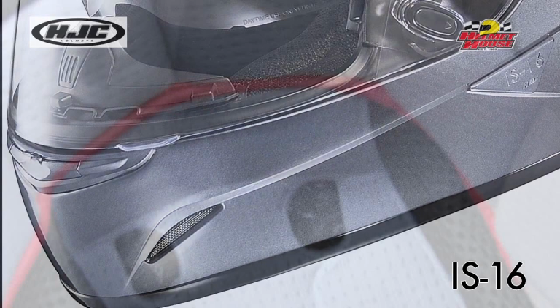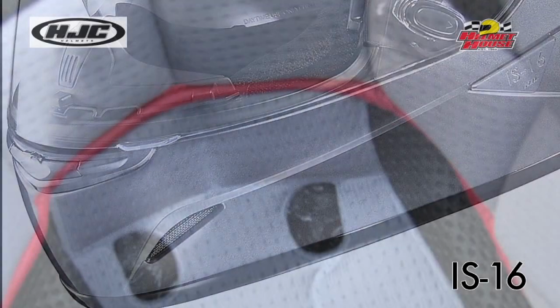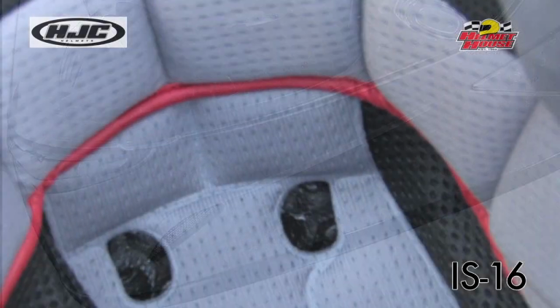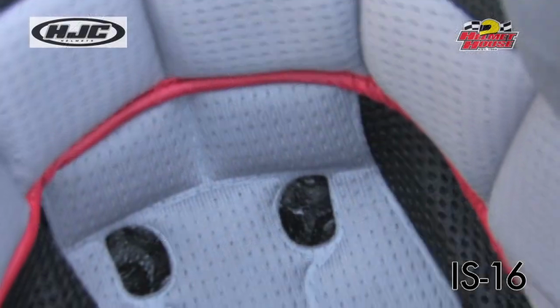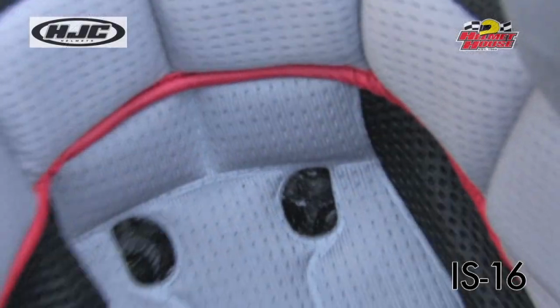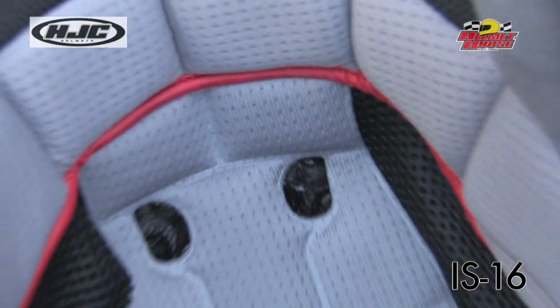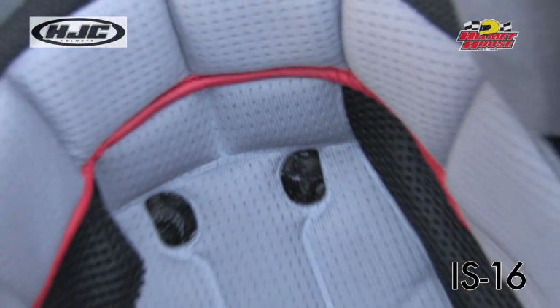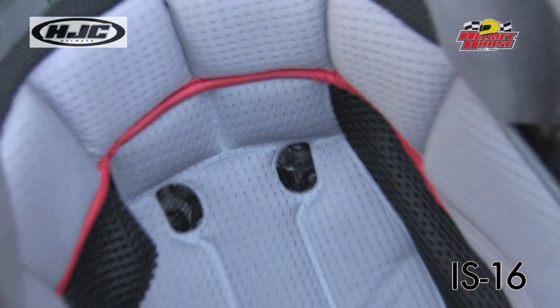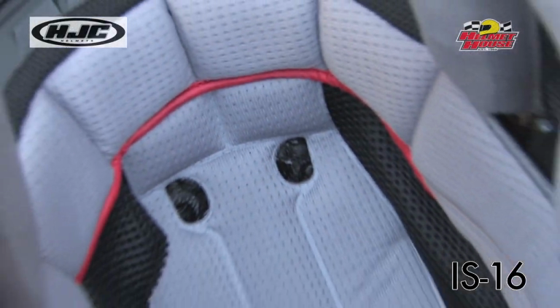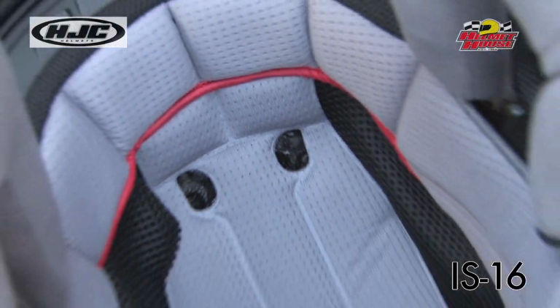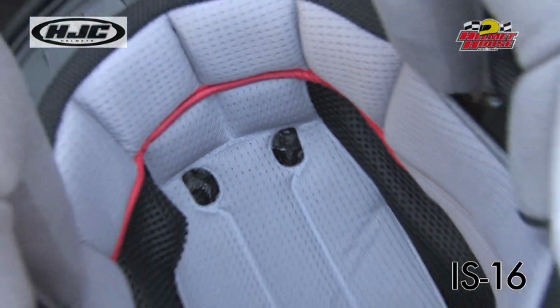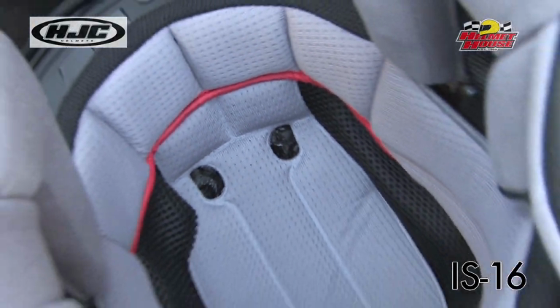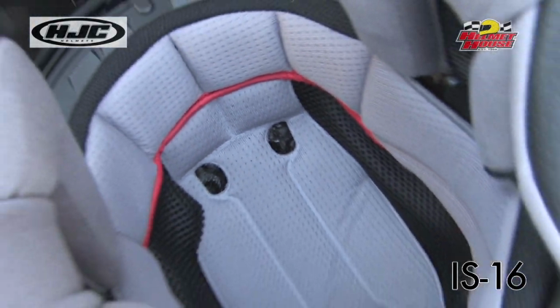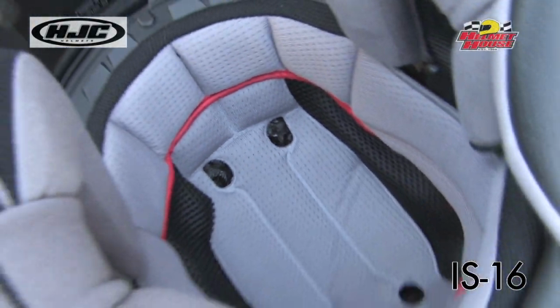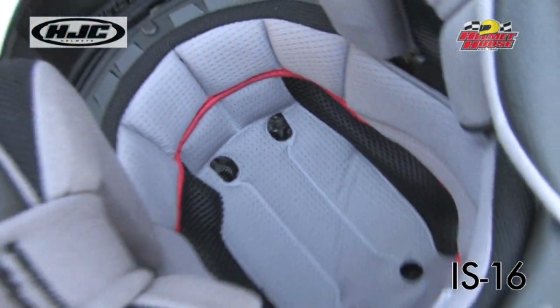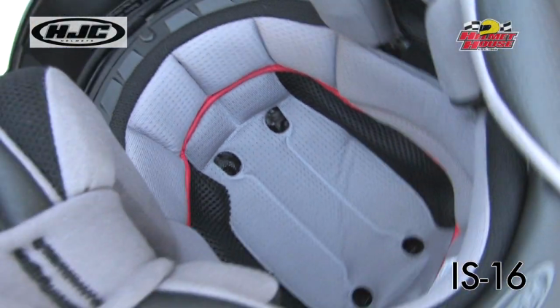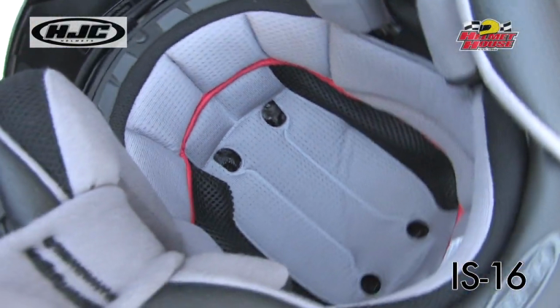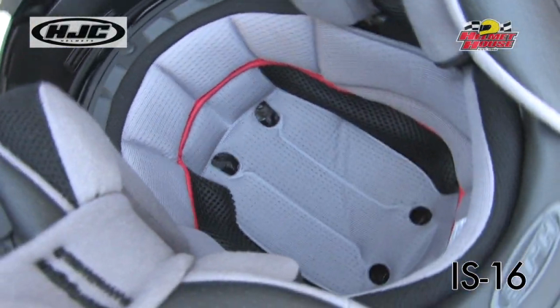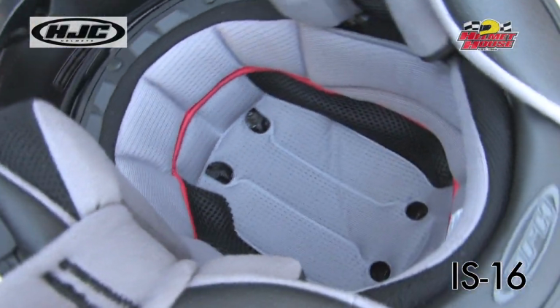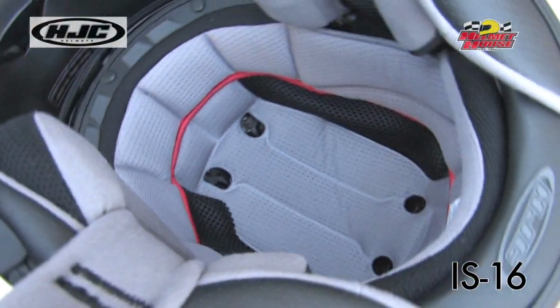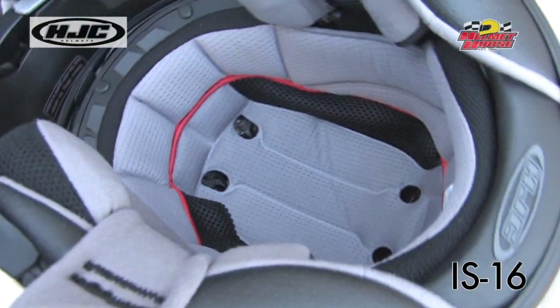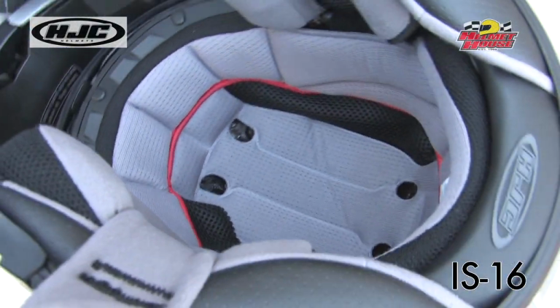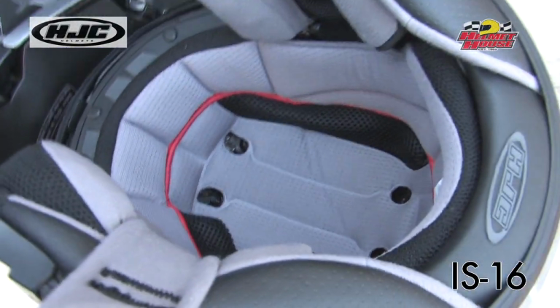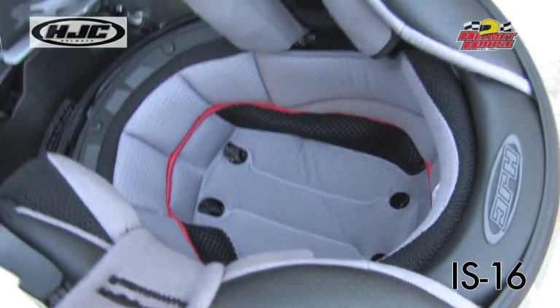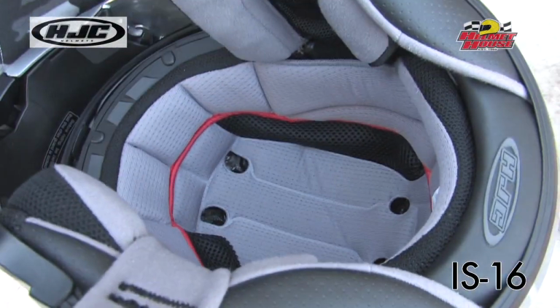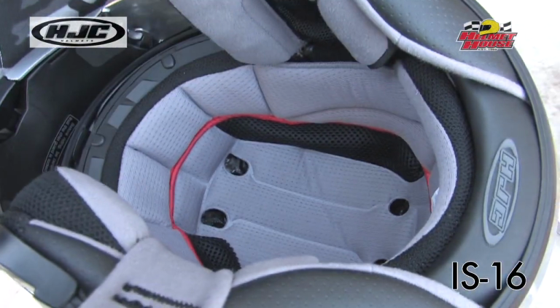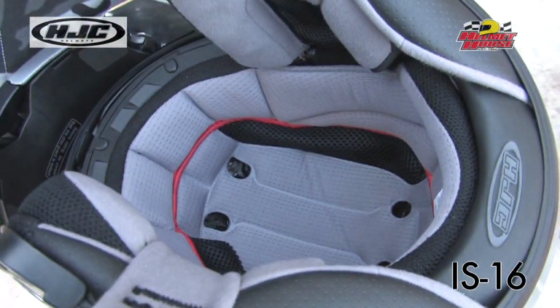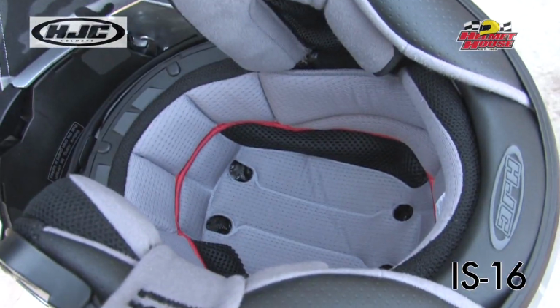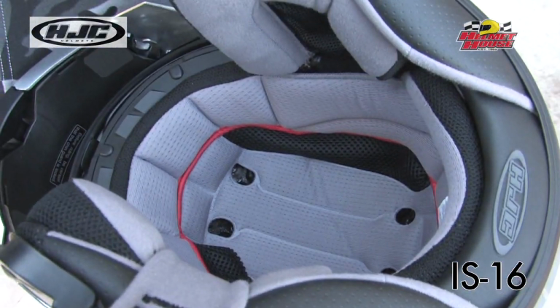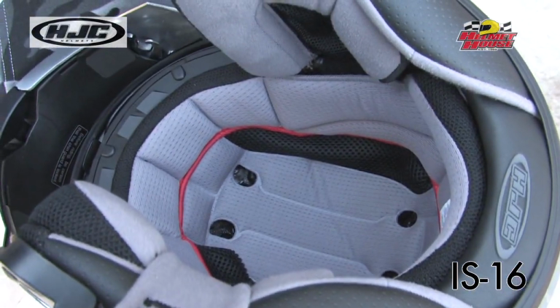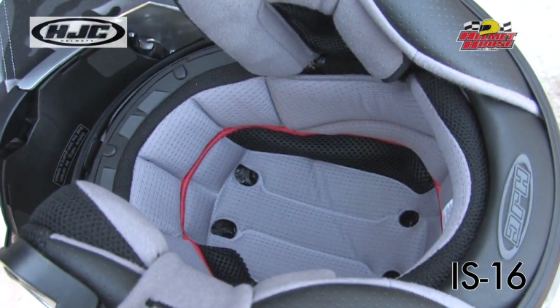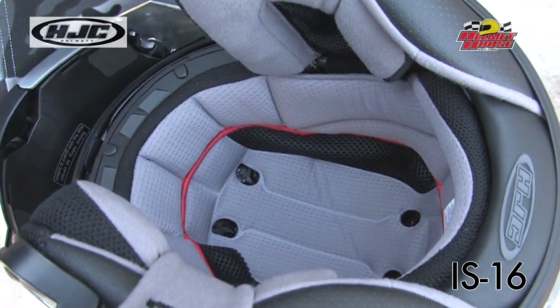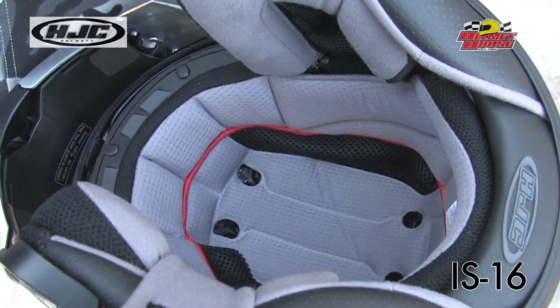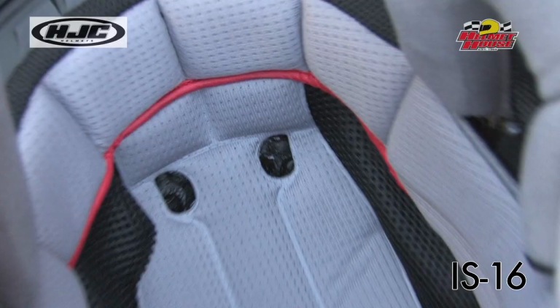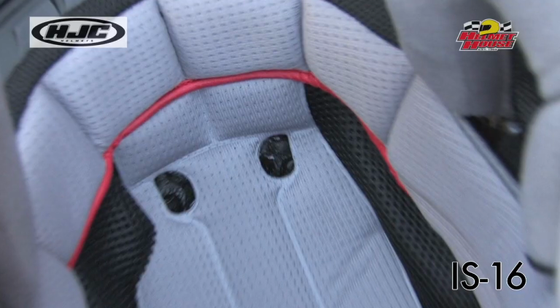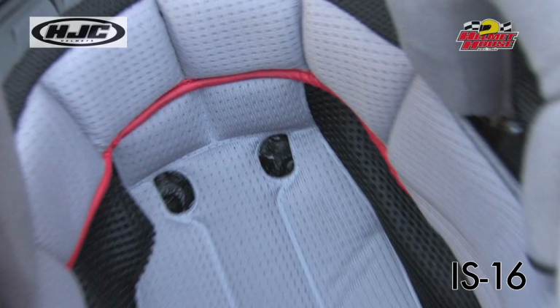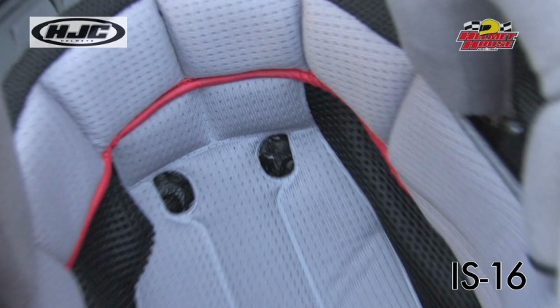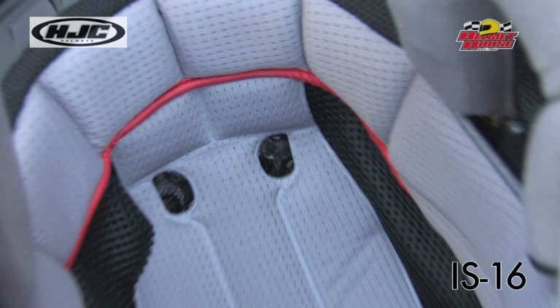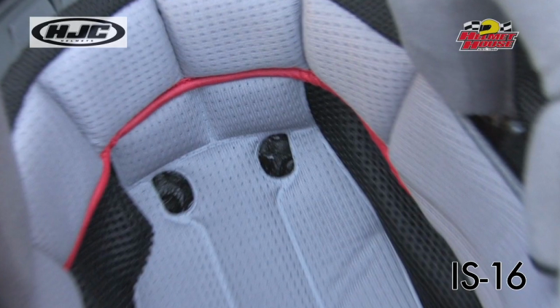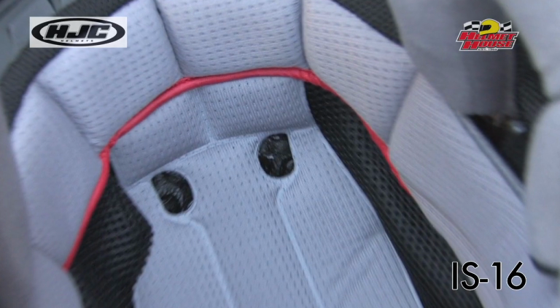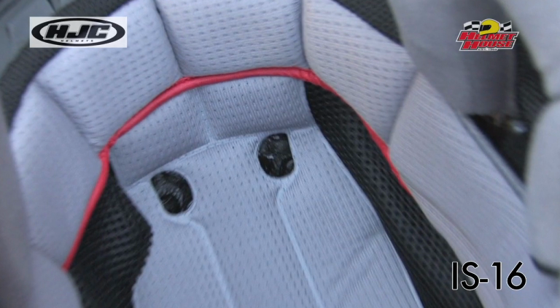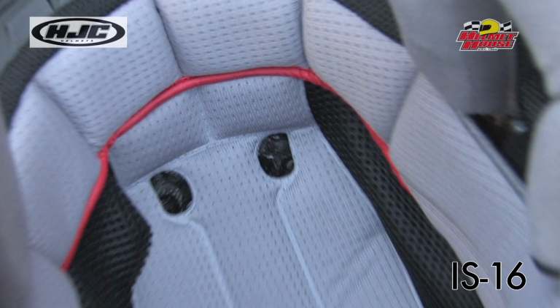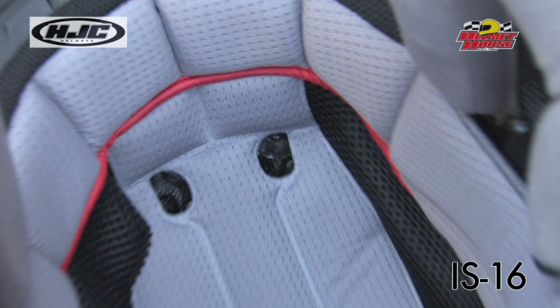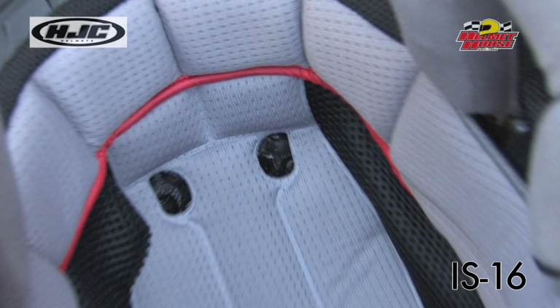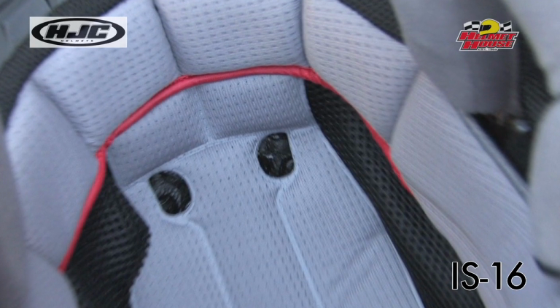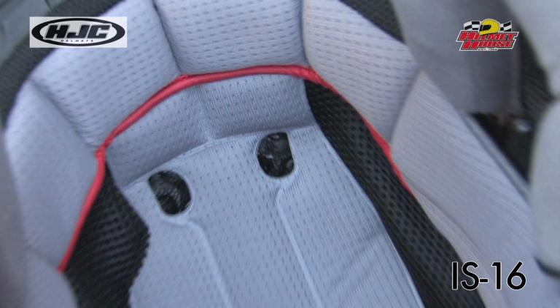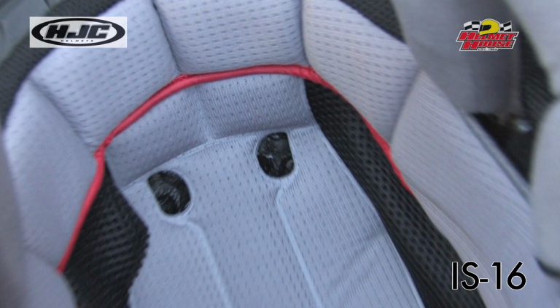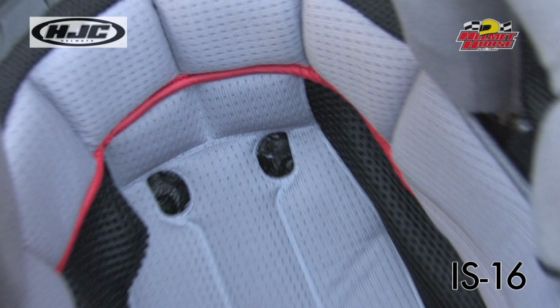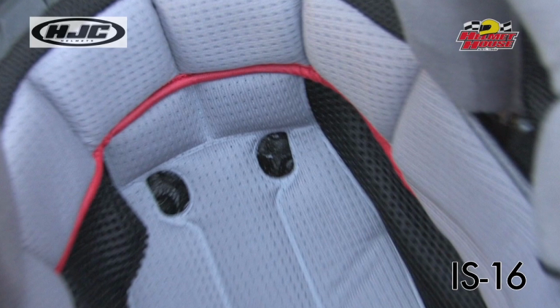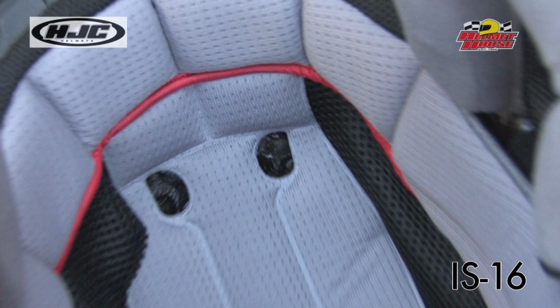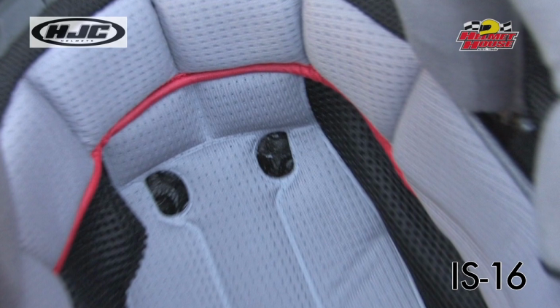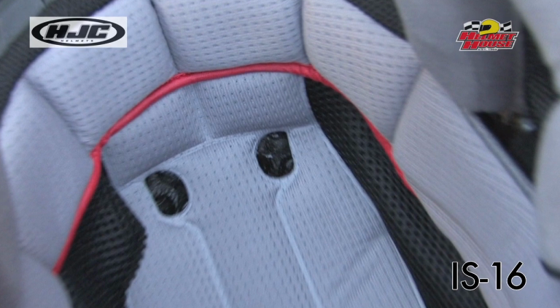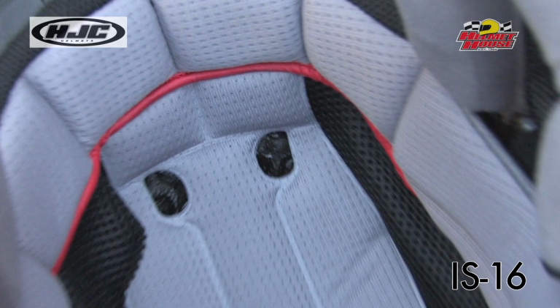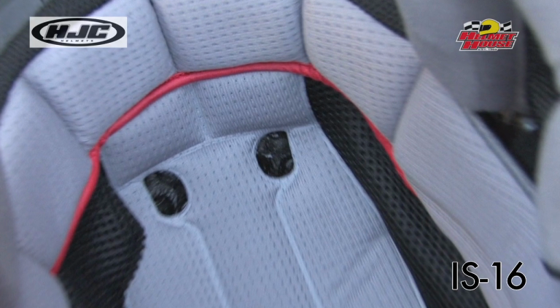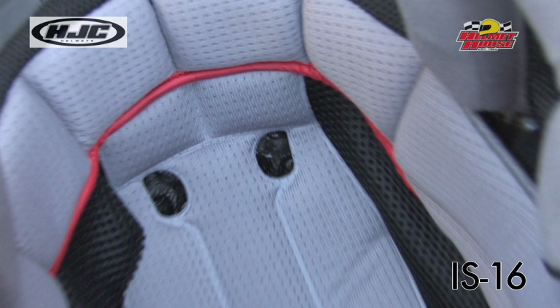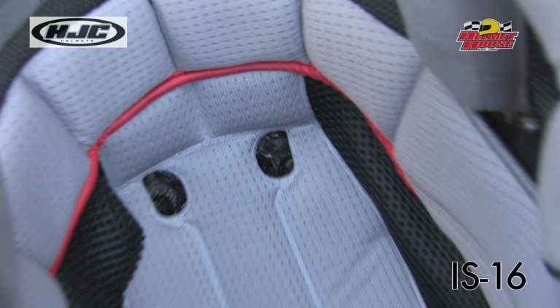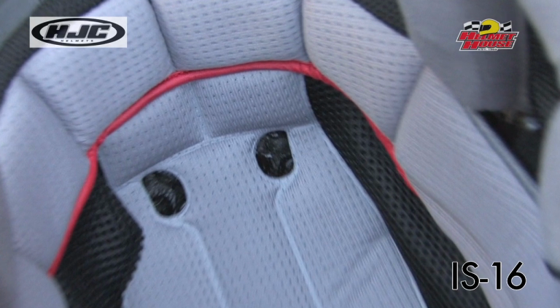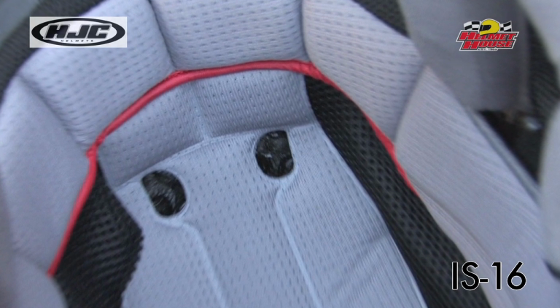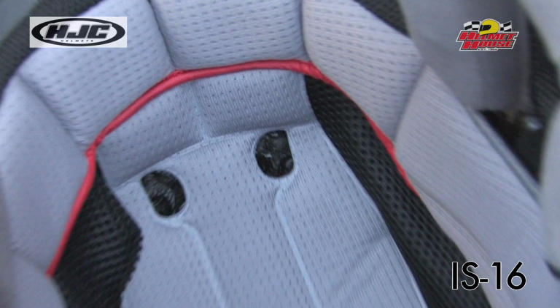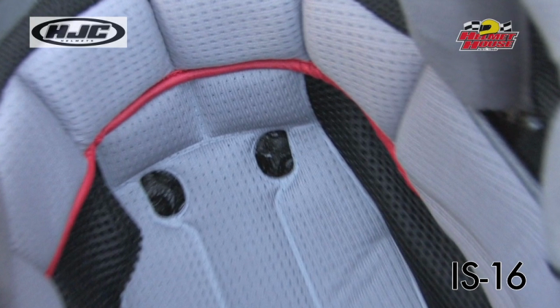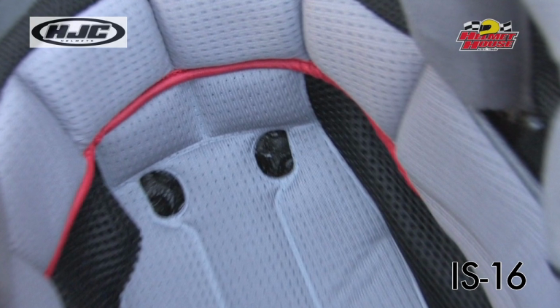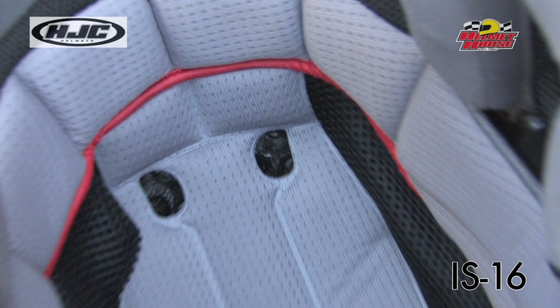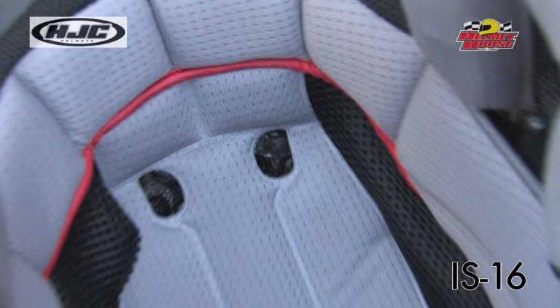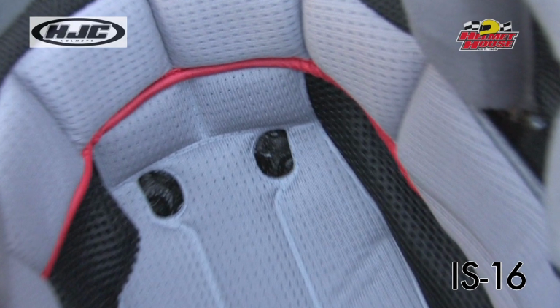The moisture-wicking and odor-free interior with advanced Silvercool anti-bacterial fabric is comfortable, washable, and removable.